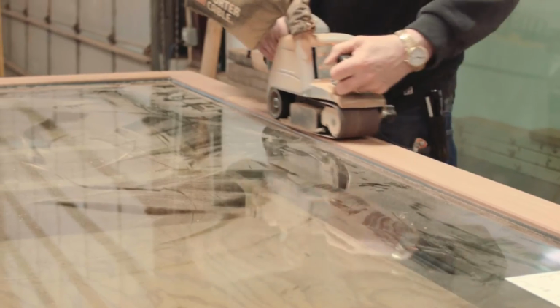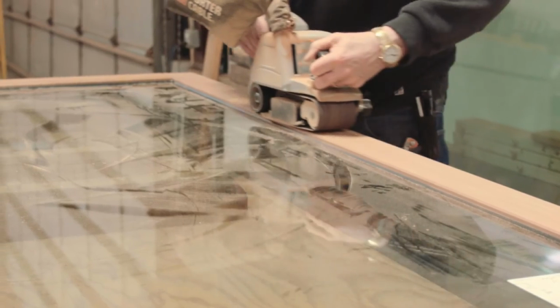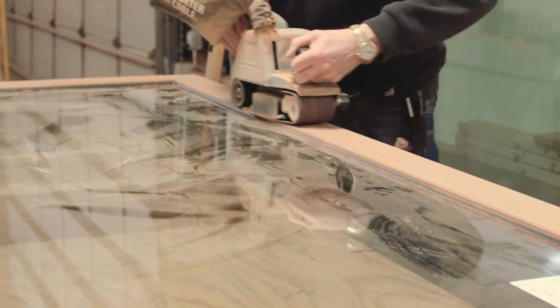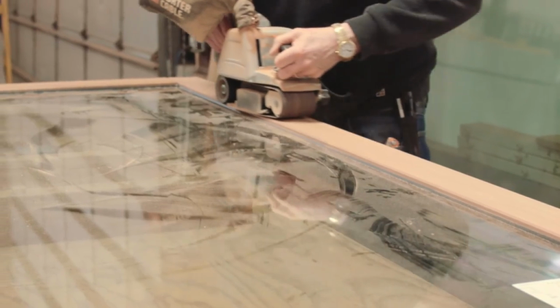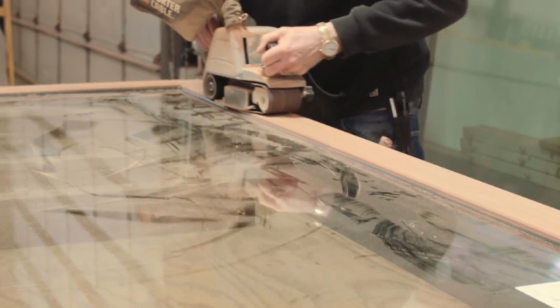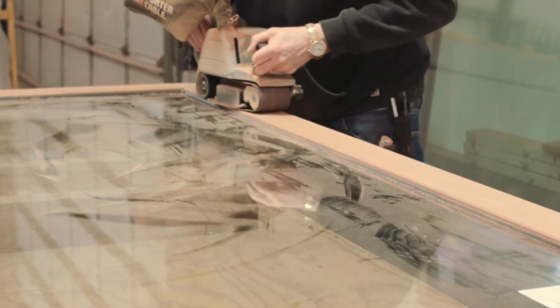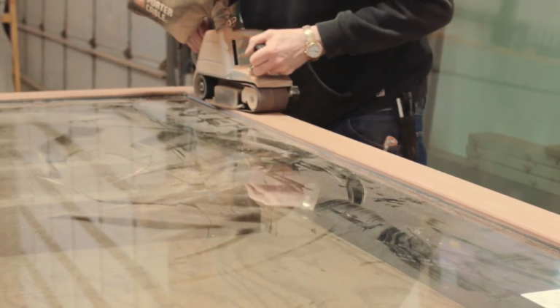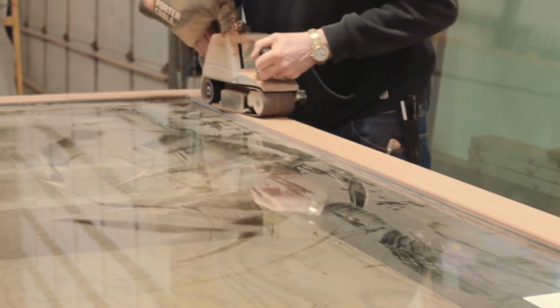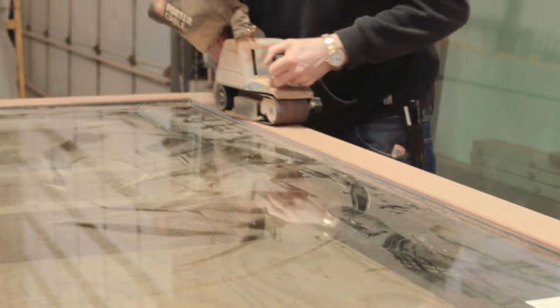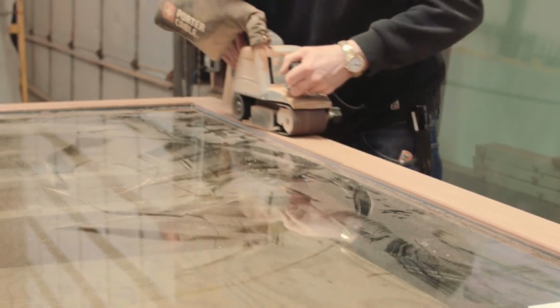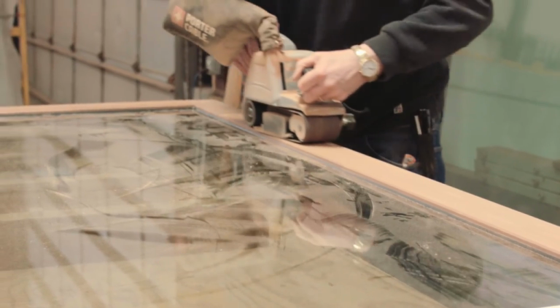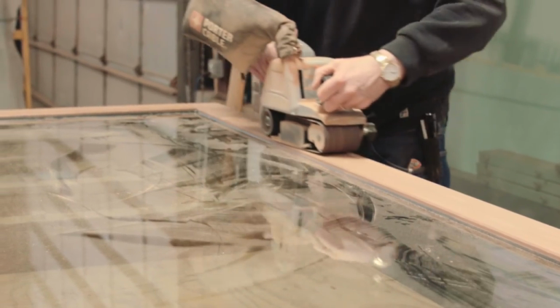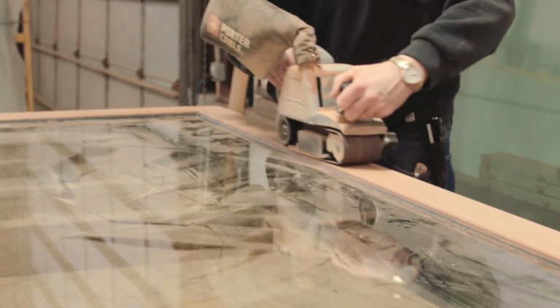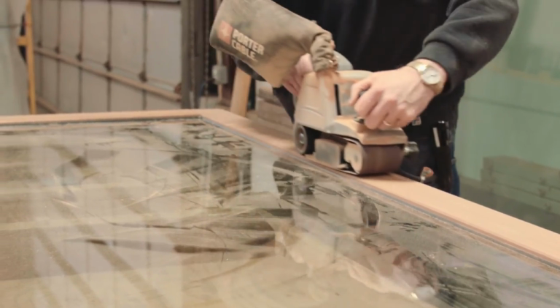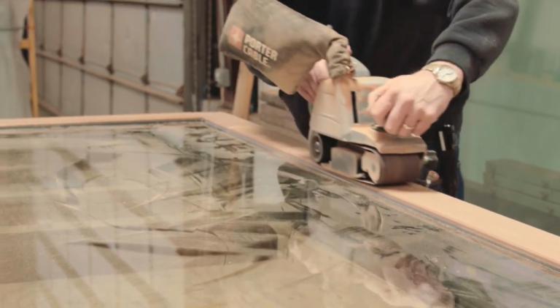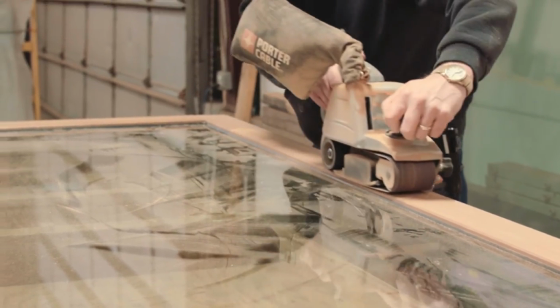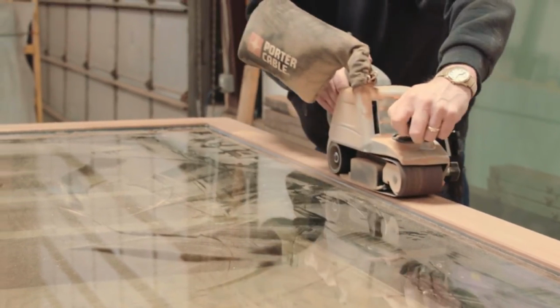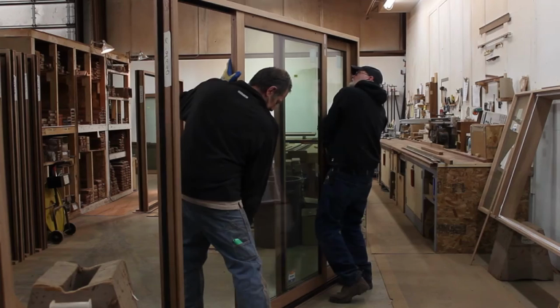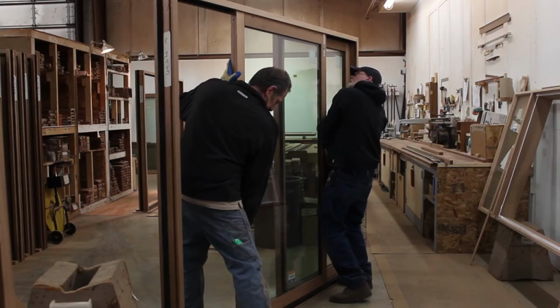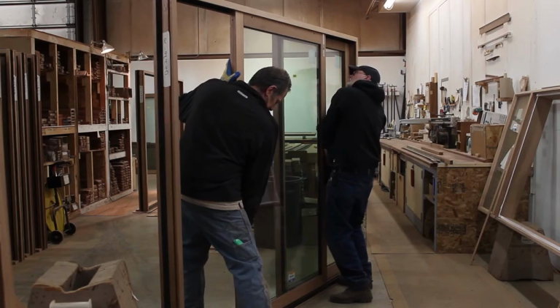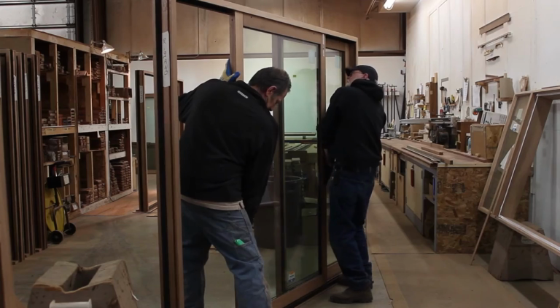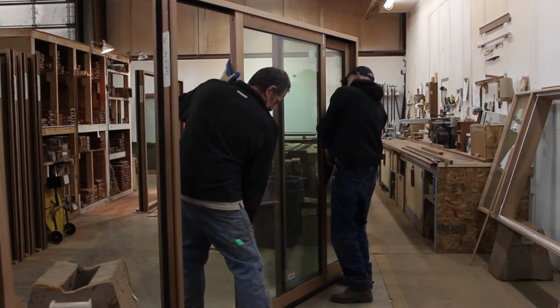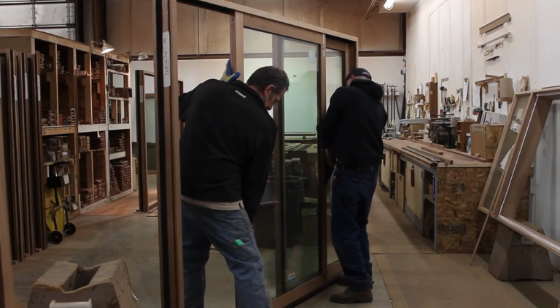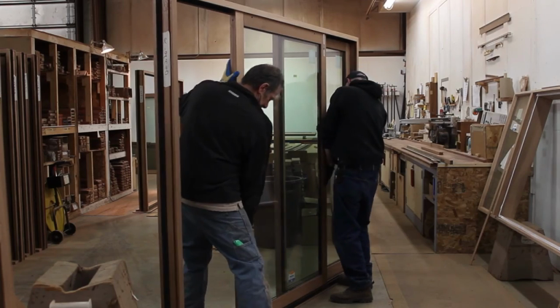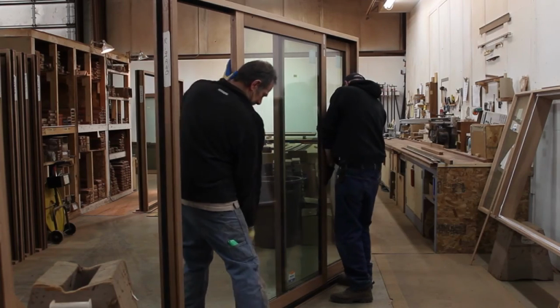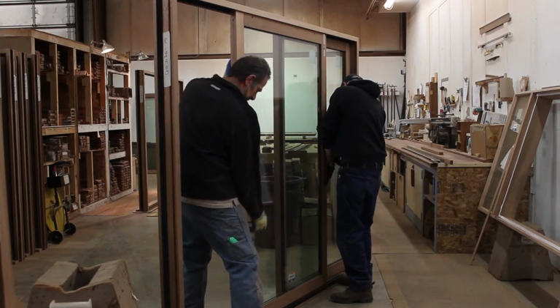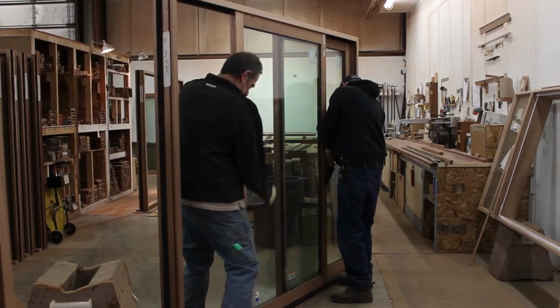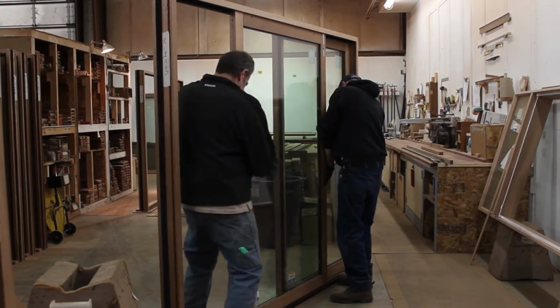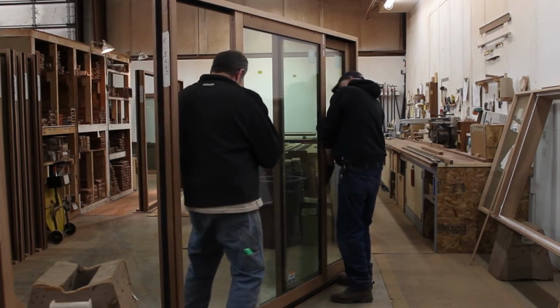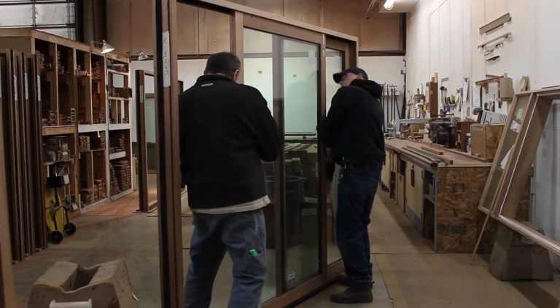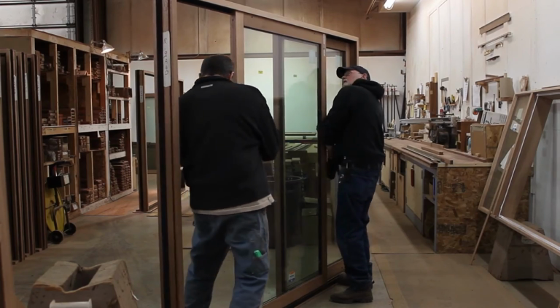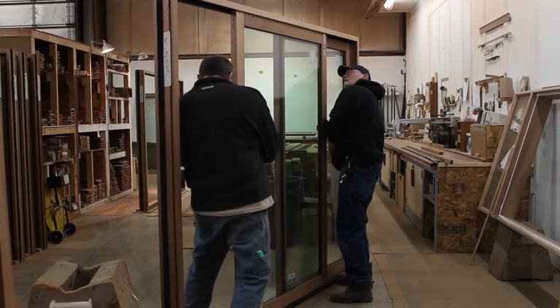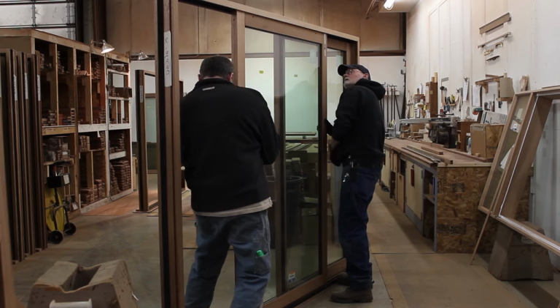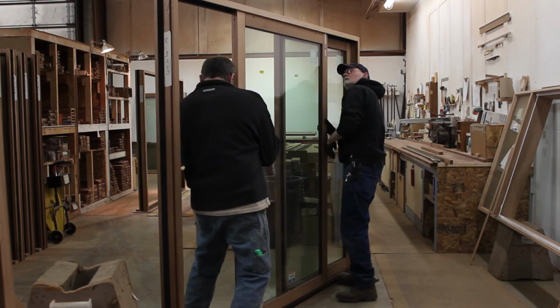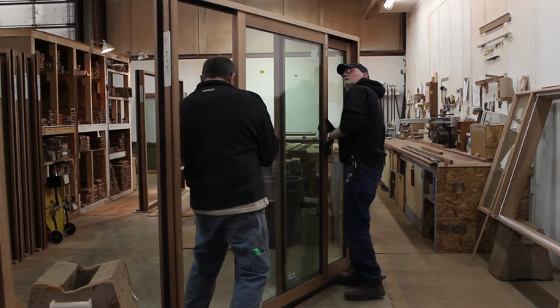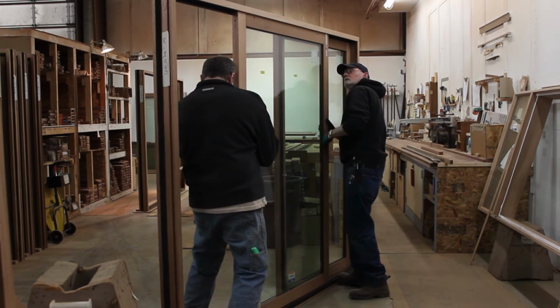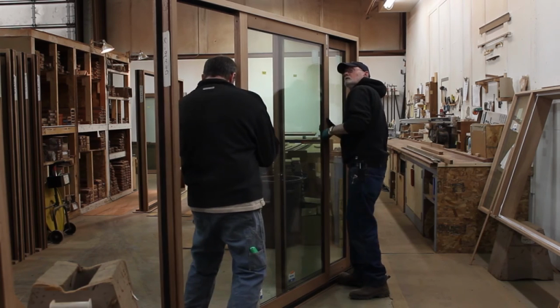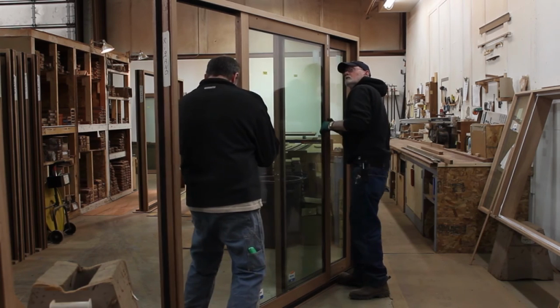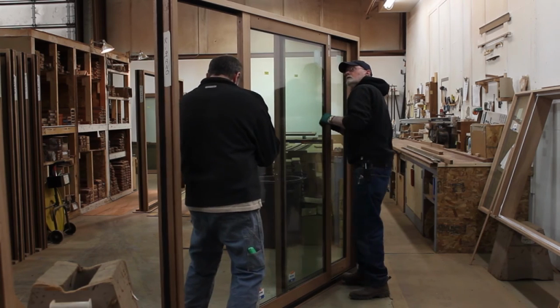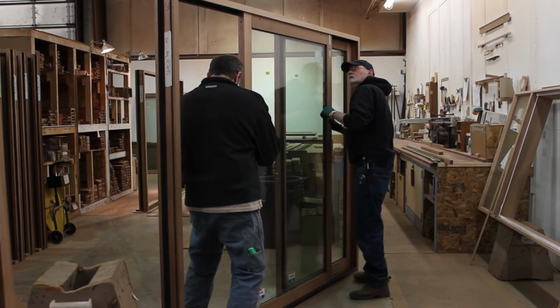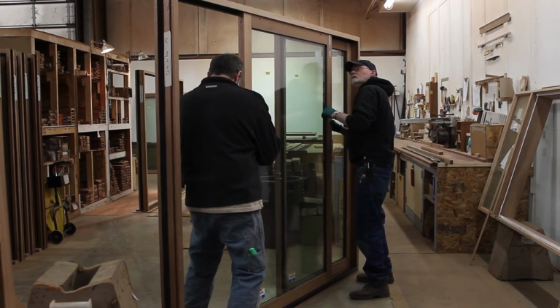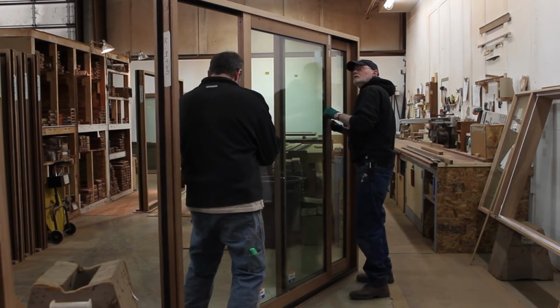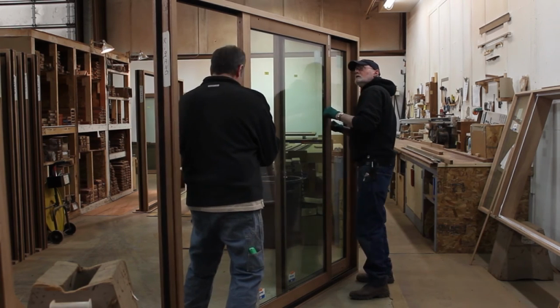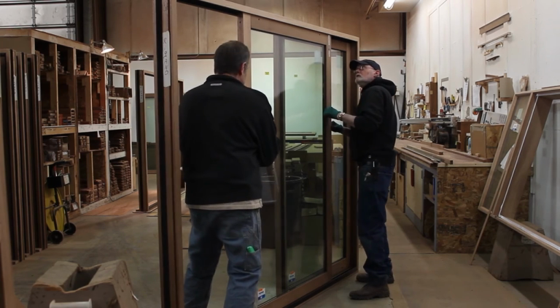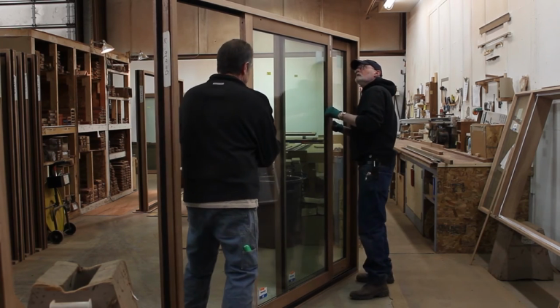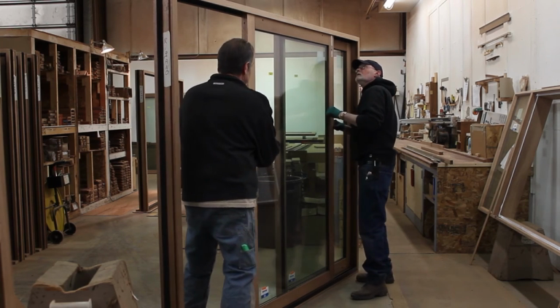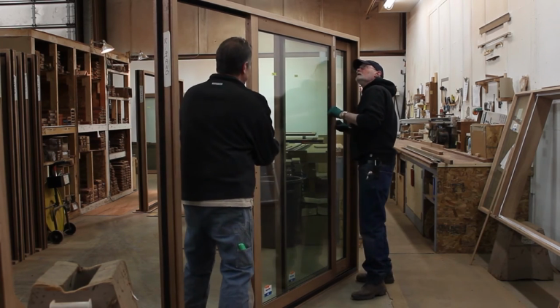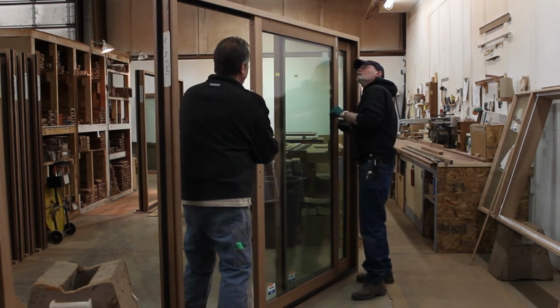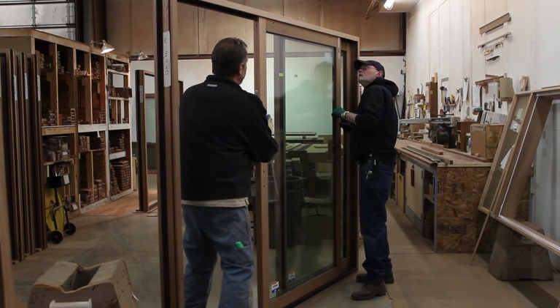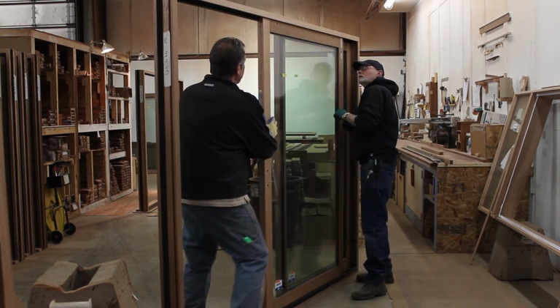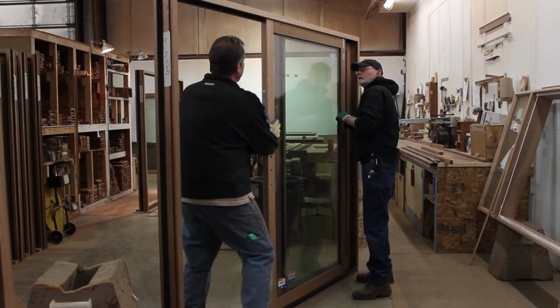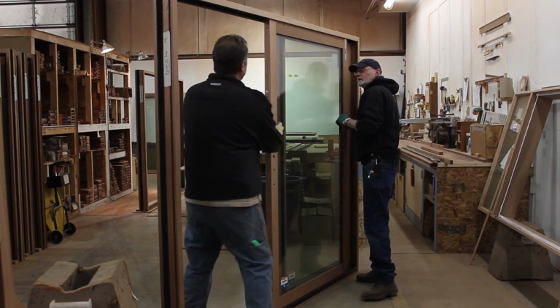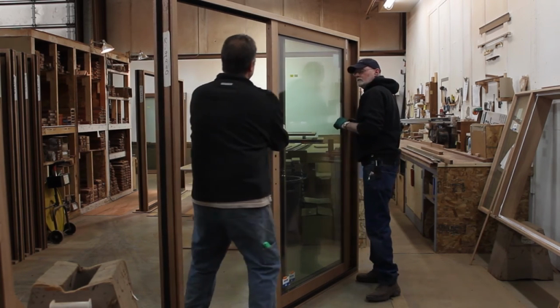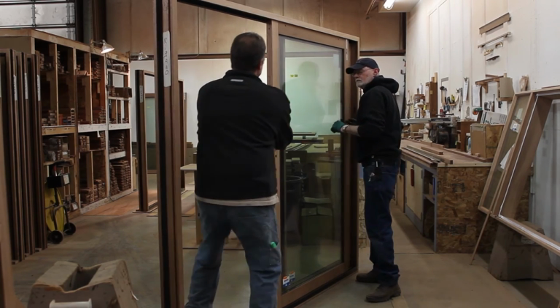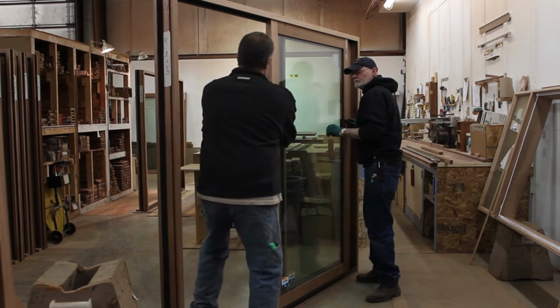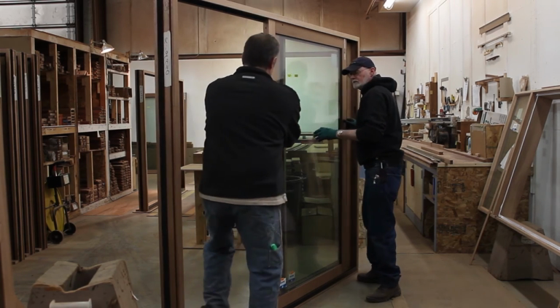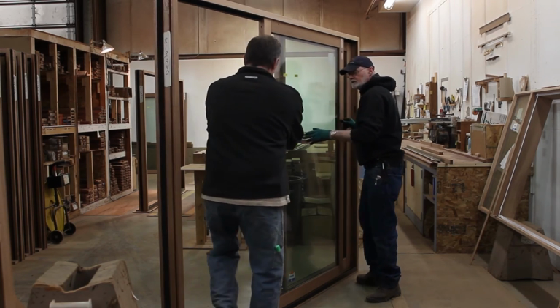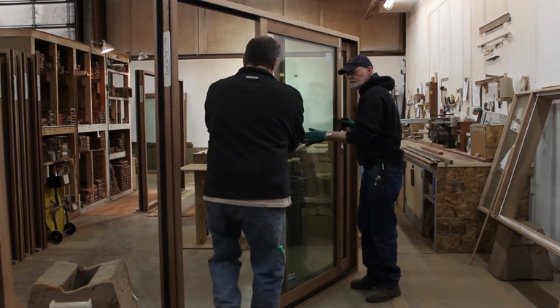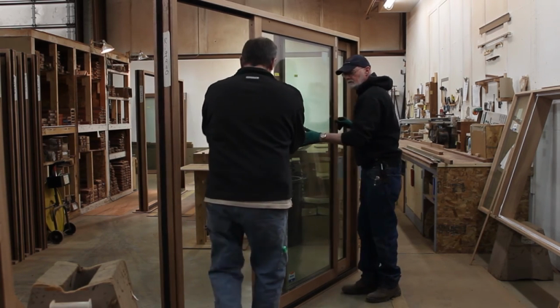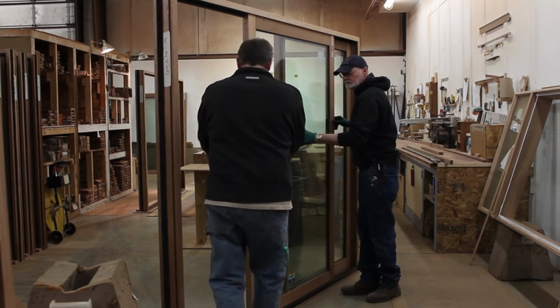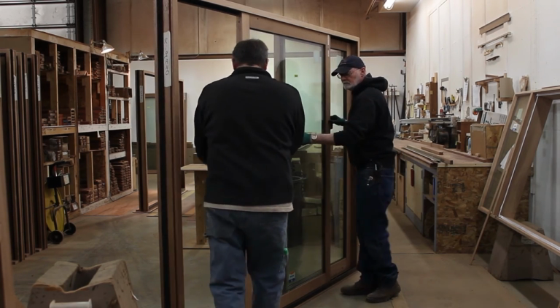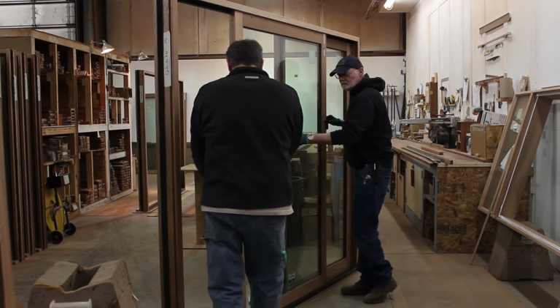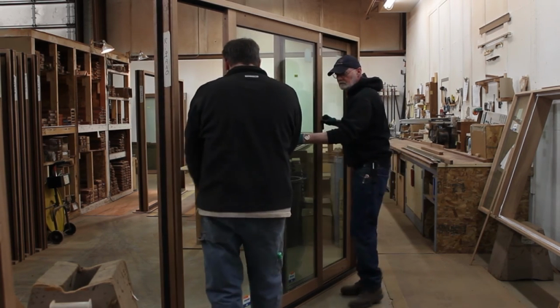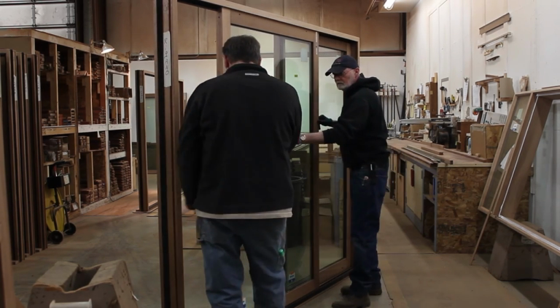Our craftsmen have over 150 years of Acorn Deckhouse experience building beautiful mahogany sliding glass doors.